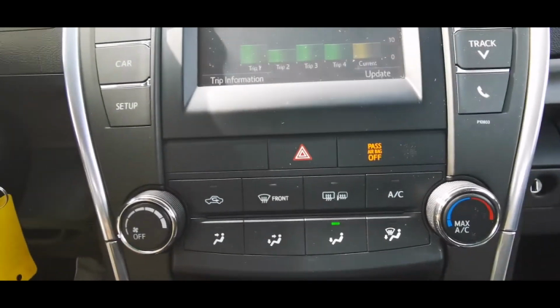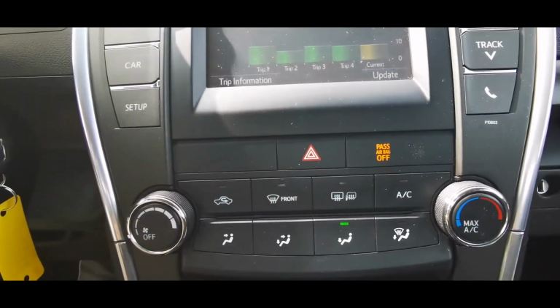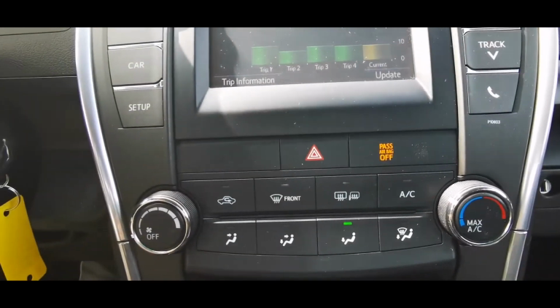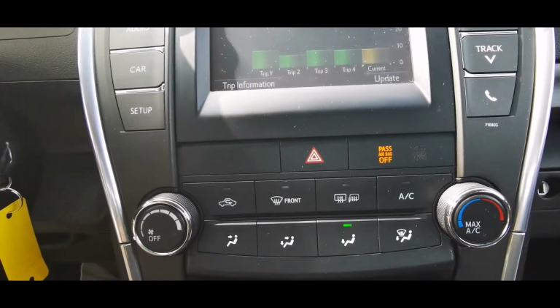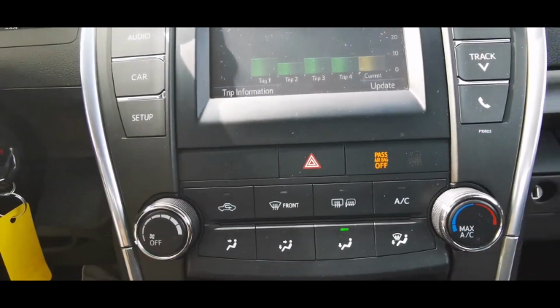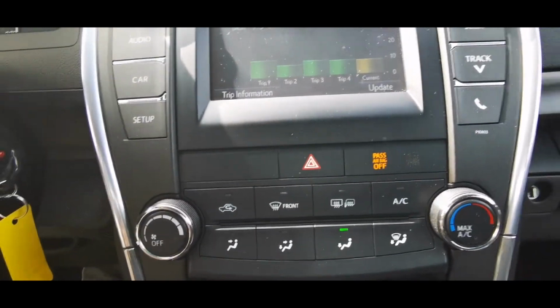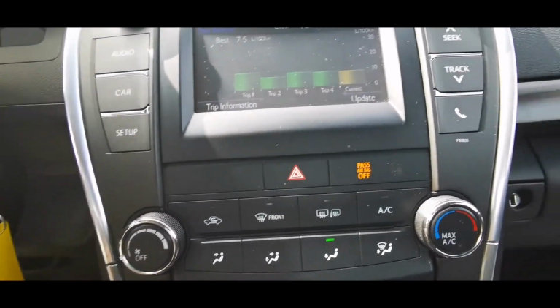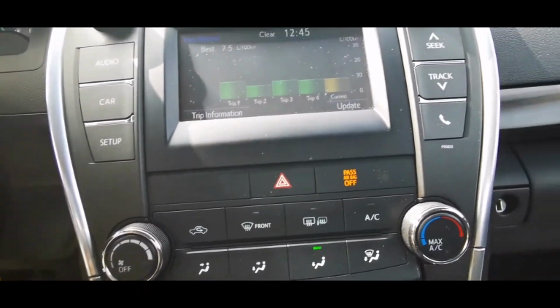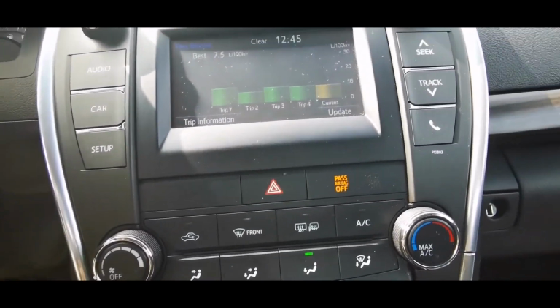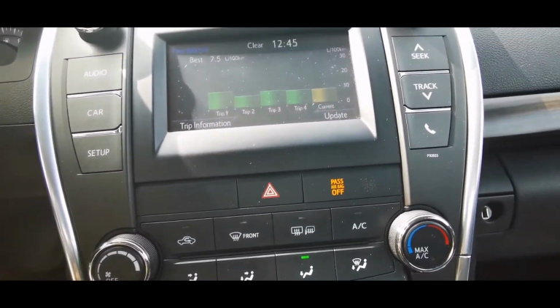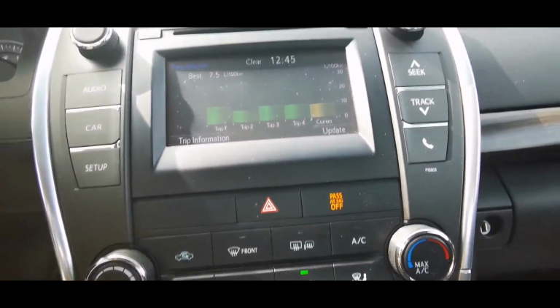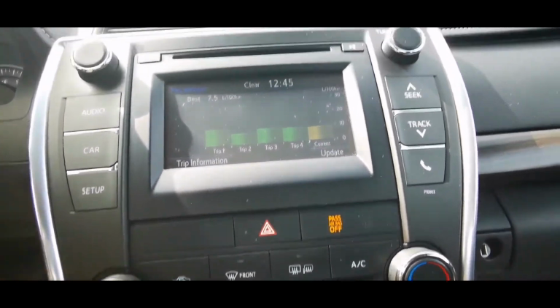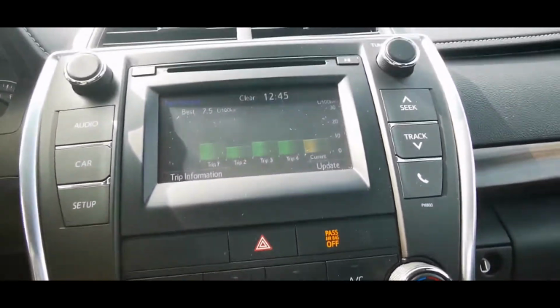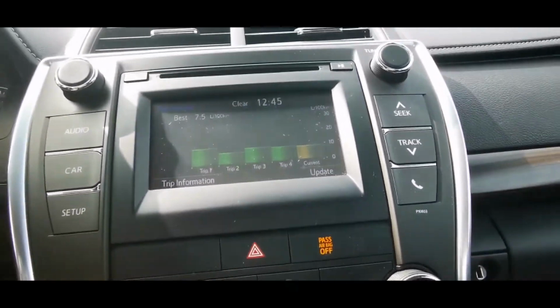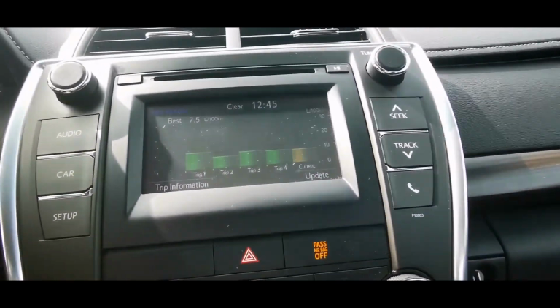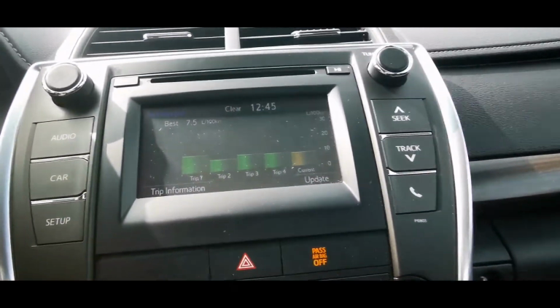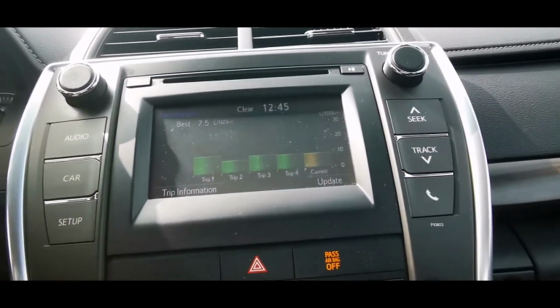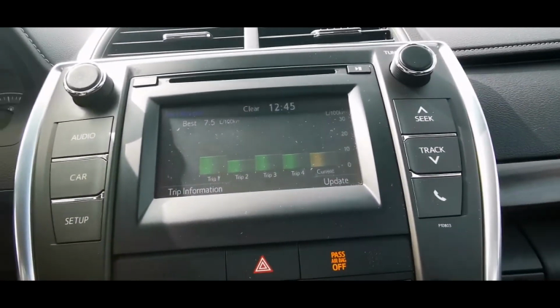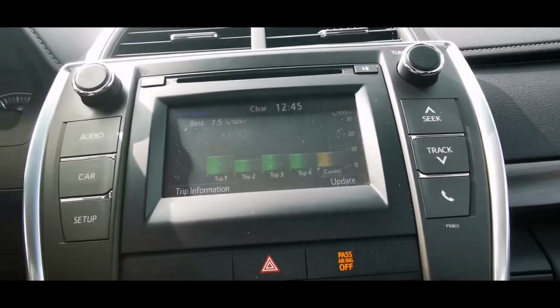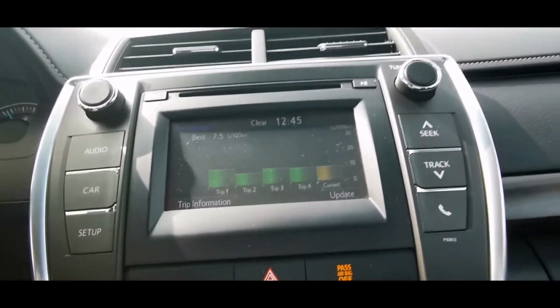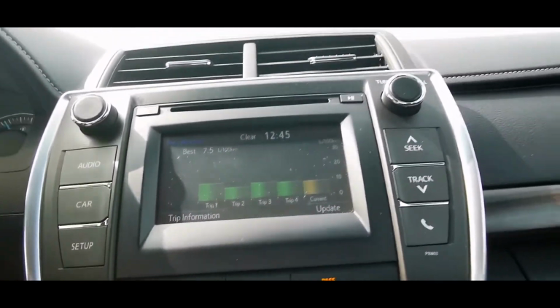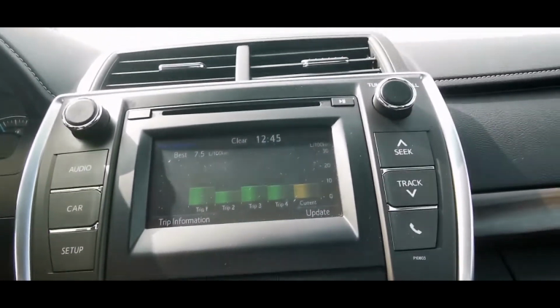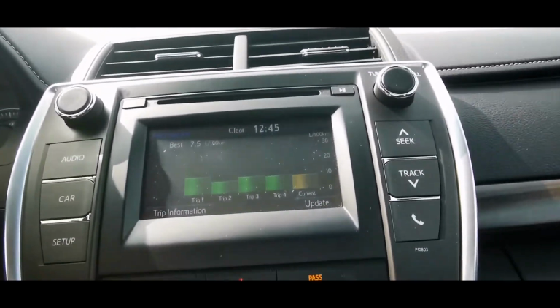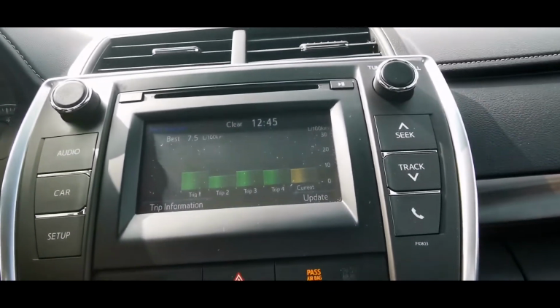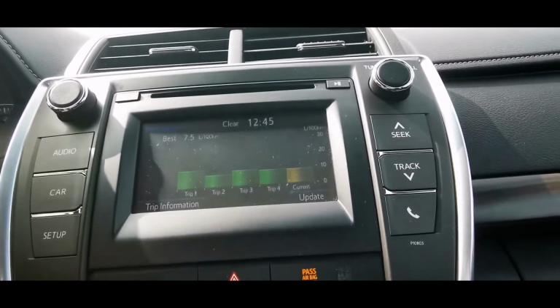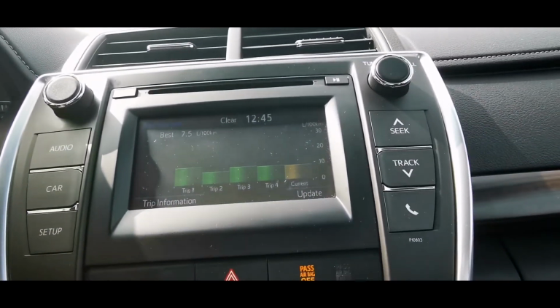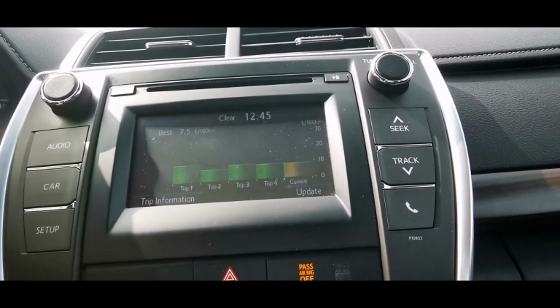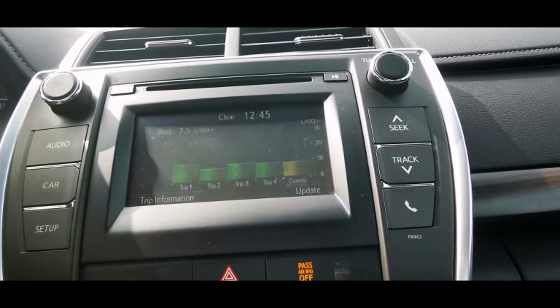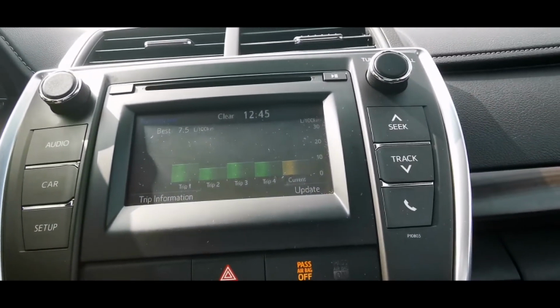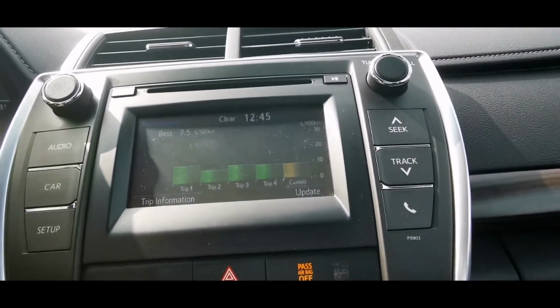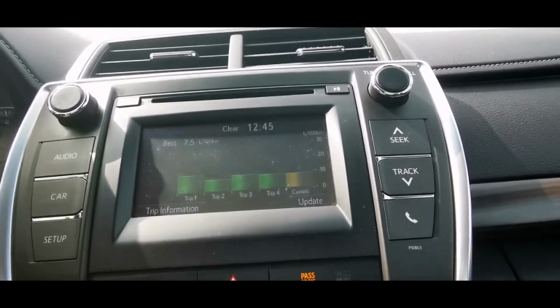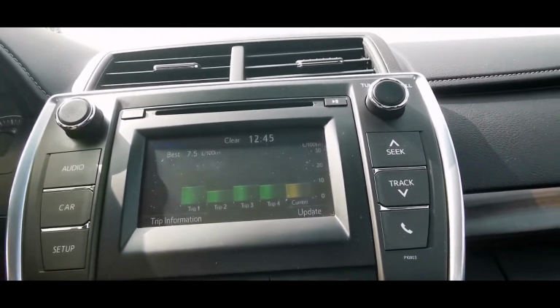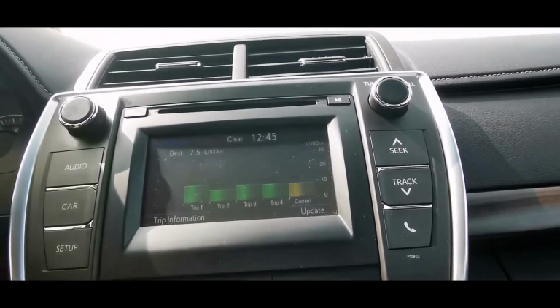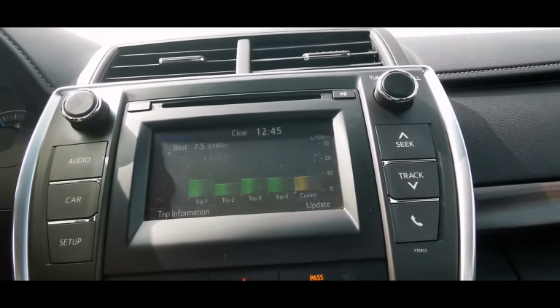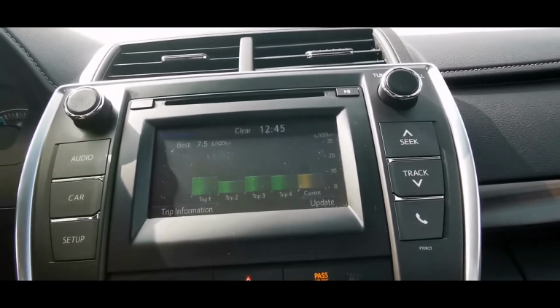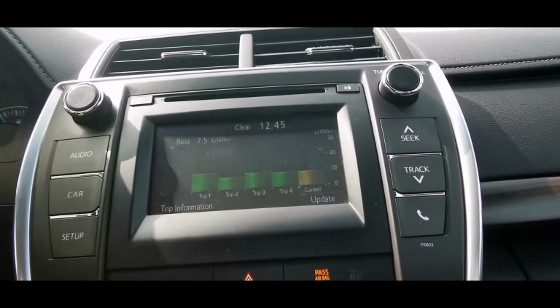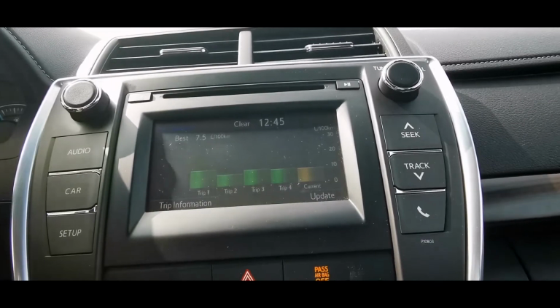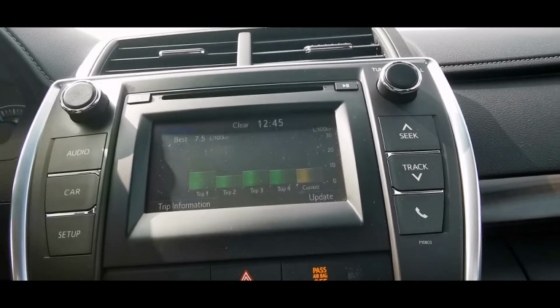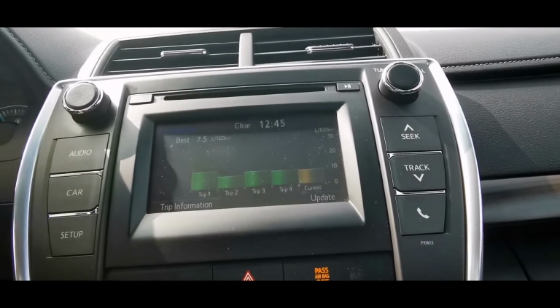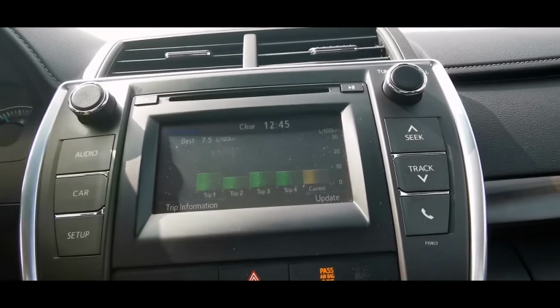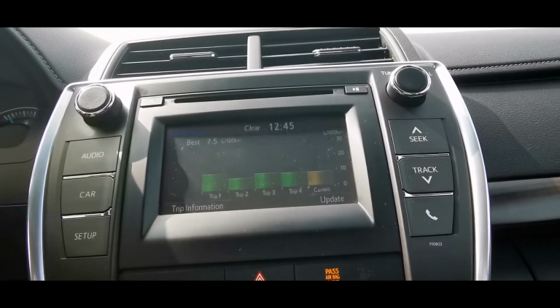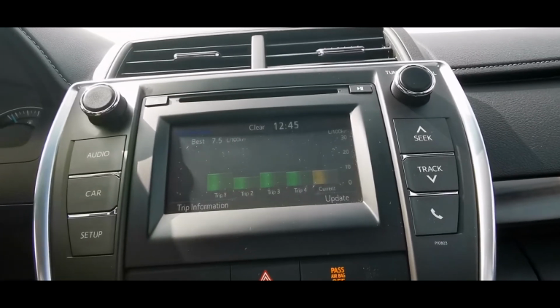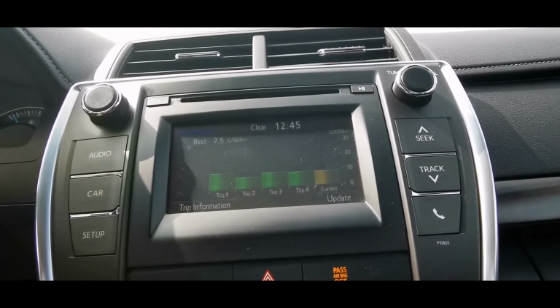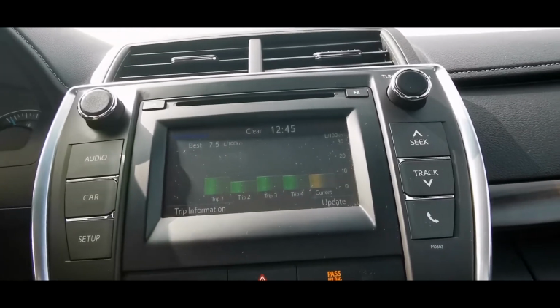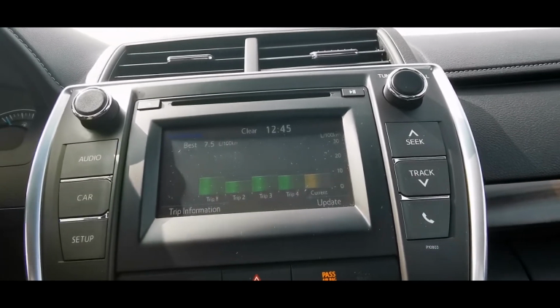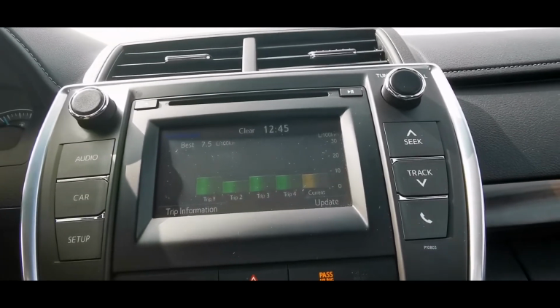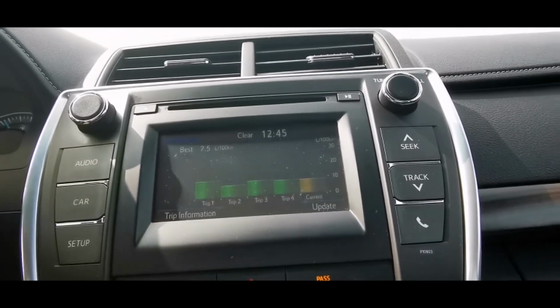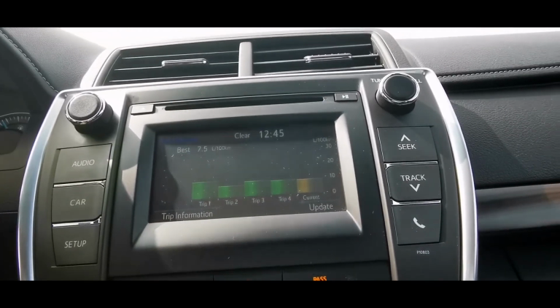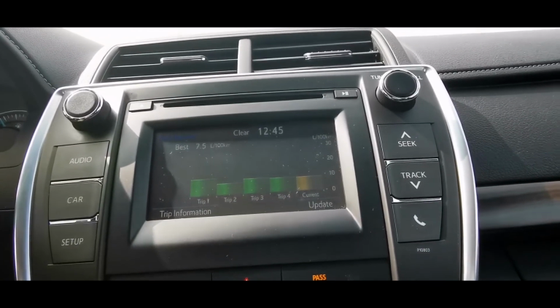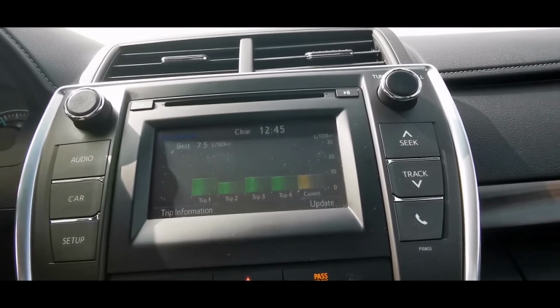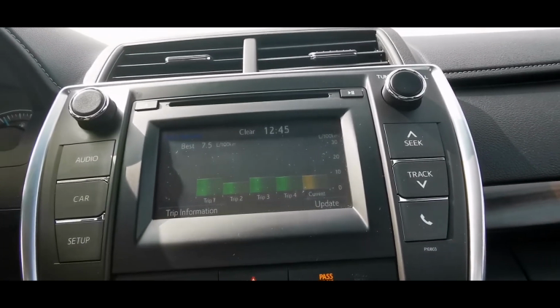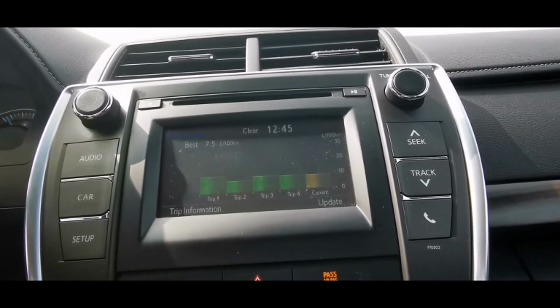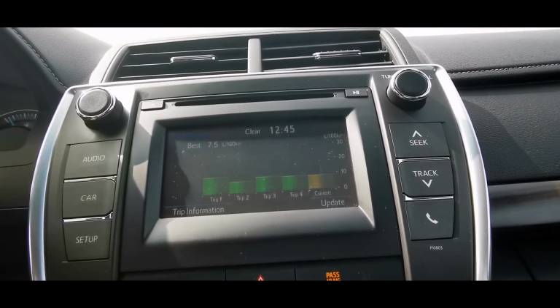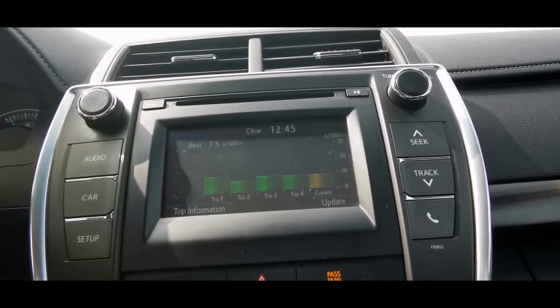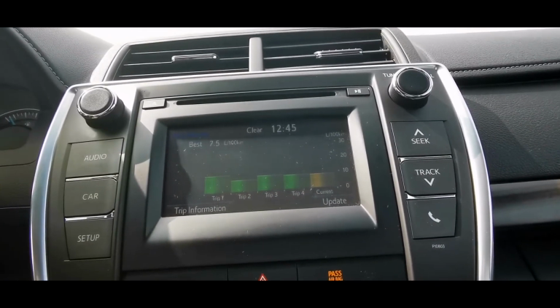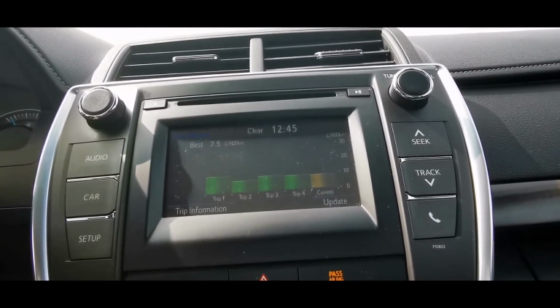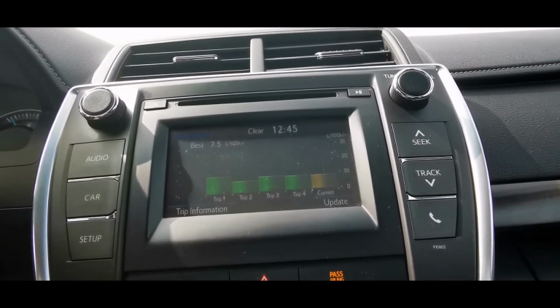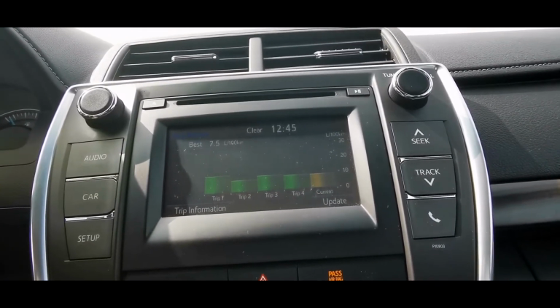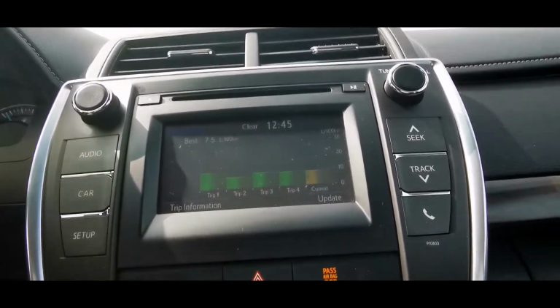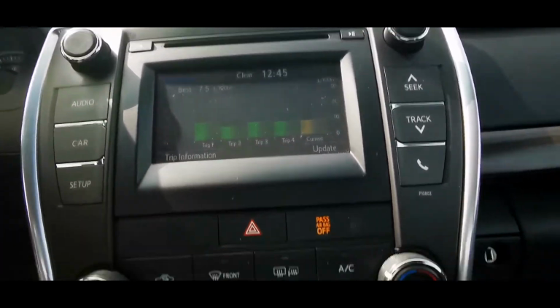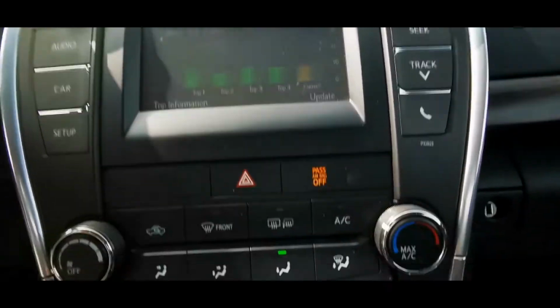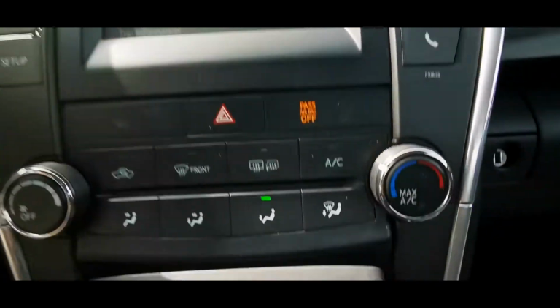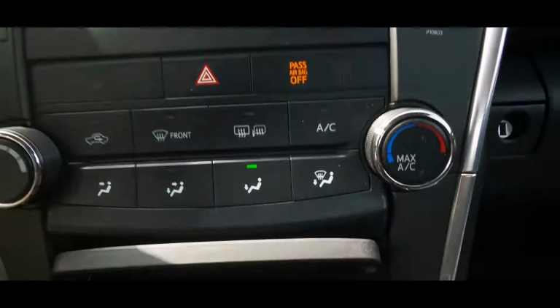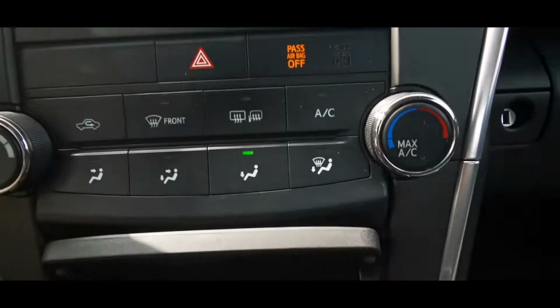This also features Bluetooth audio, auxiliary port, and radio AM/FM — so tons of different music options there.